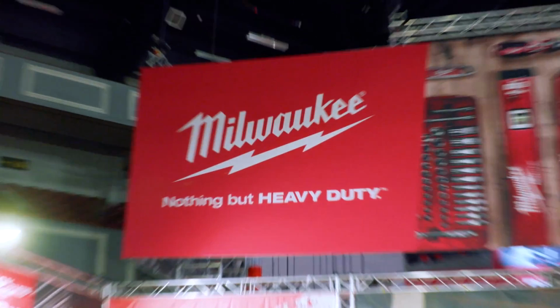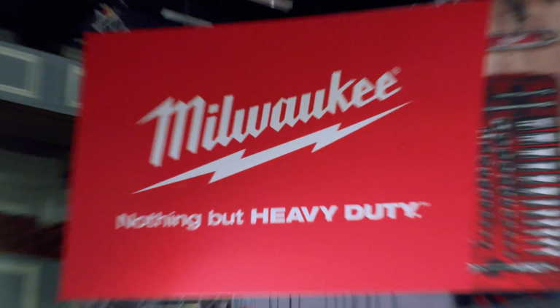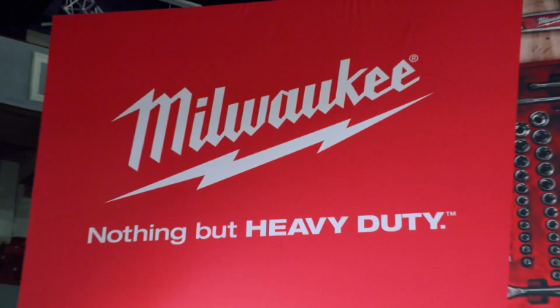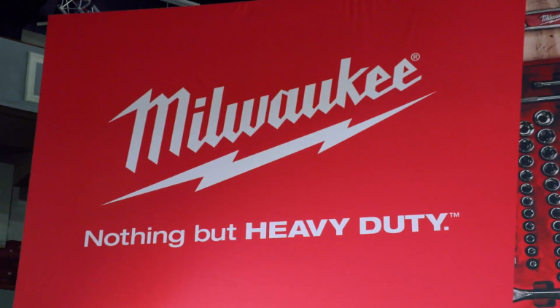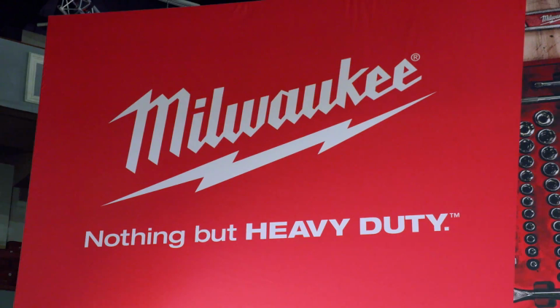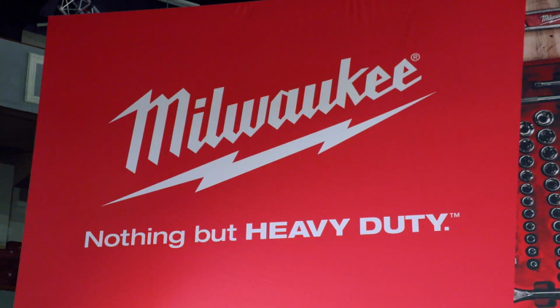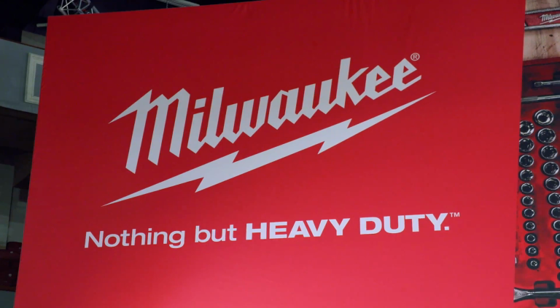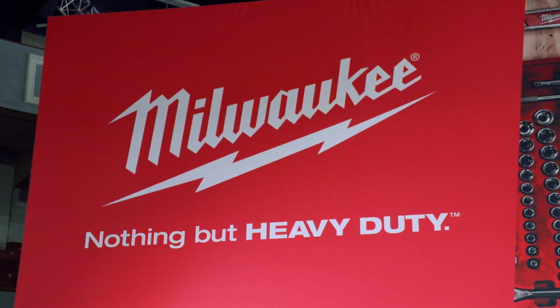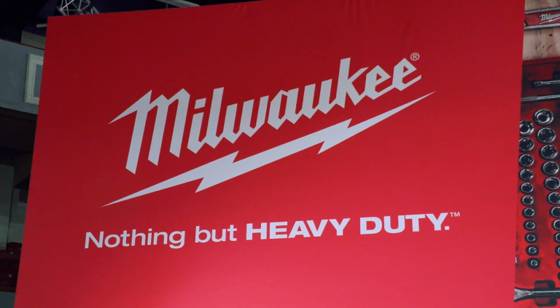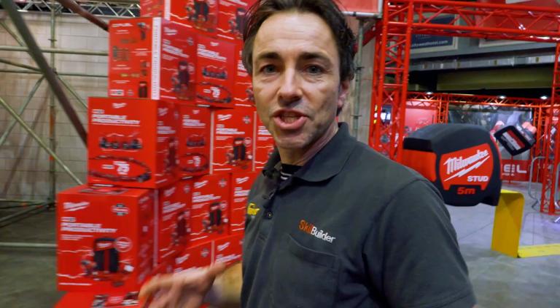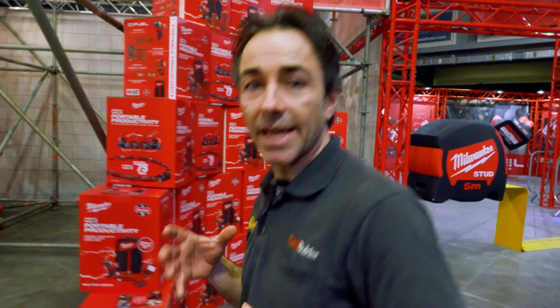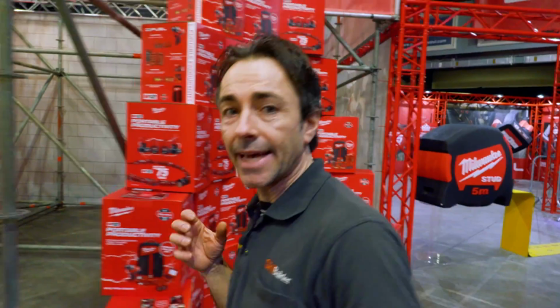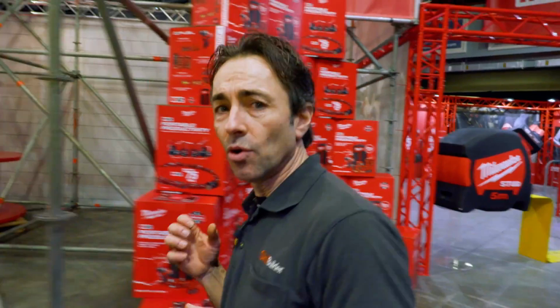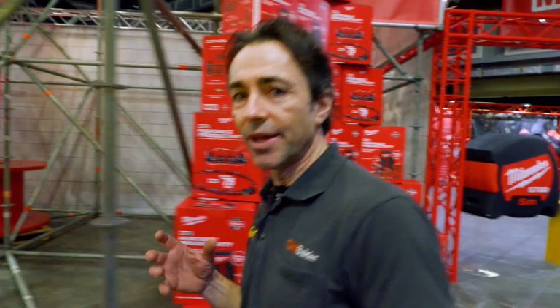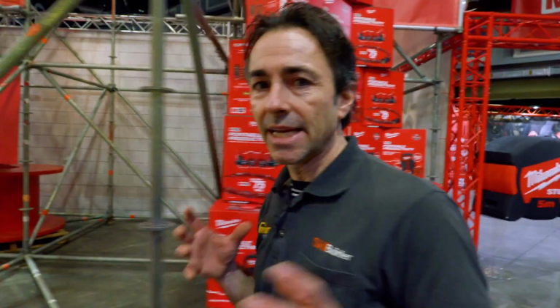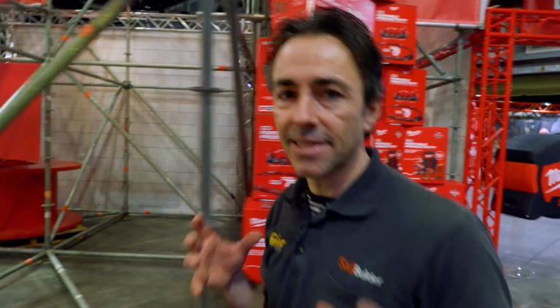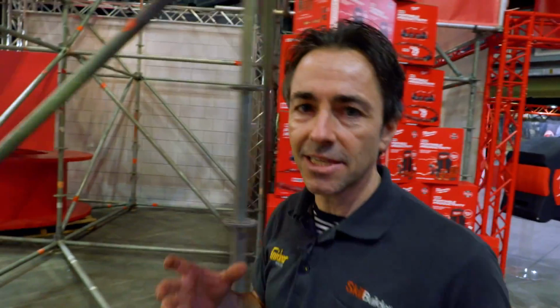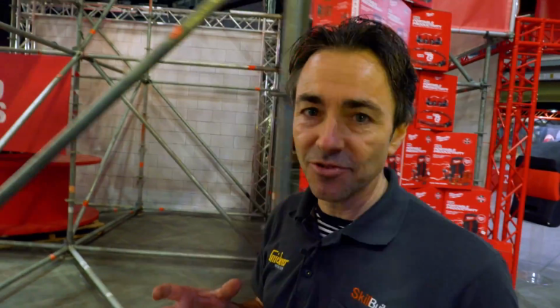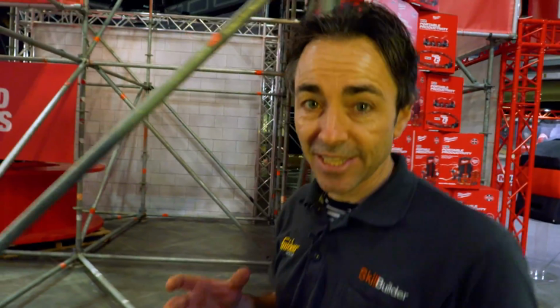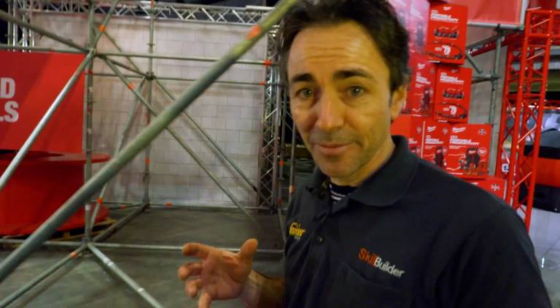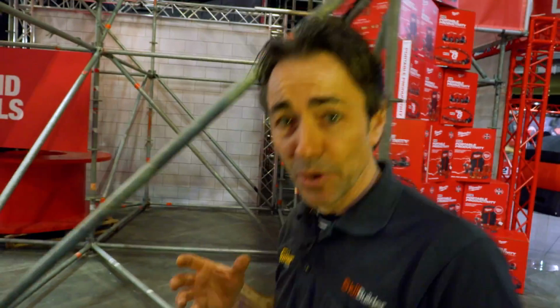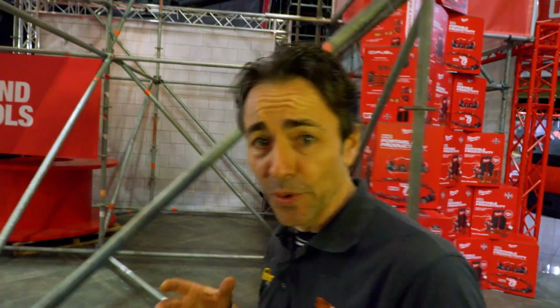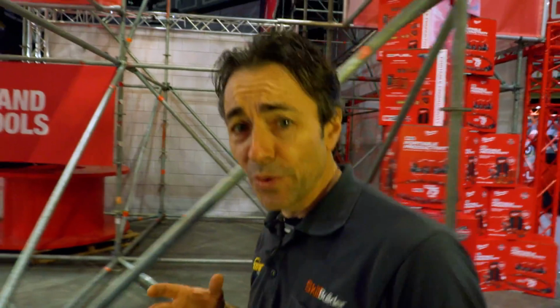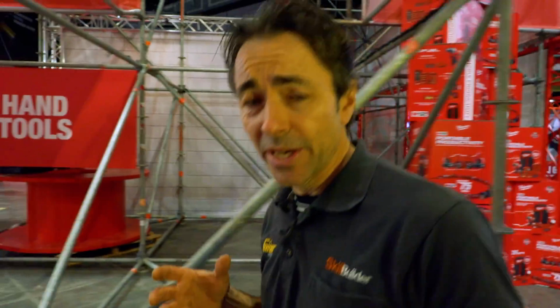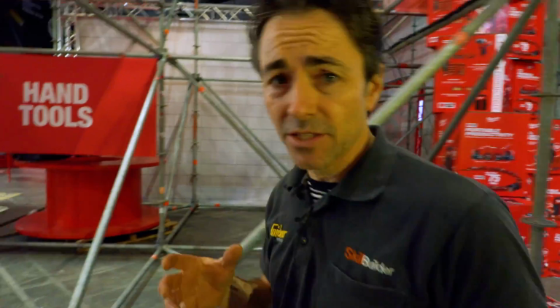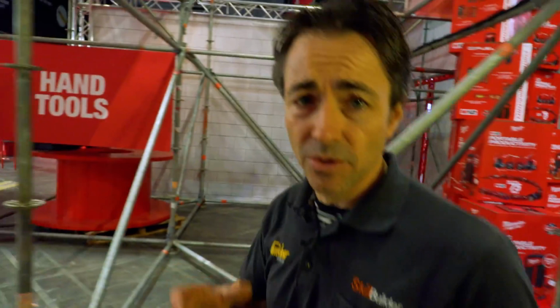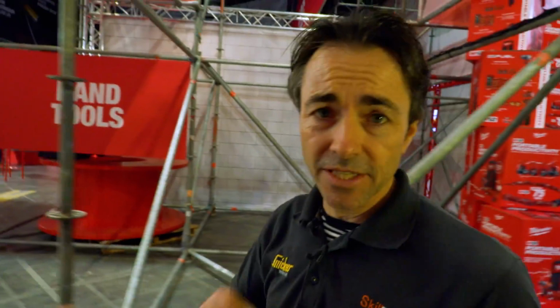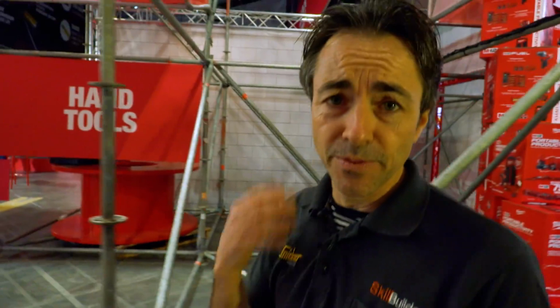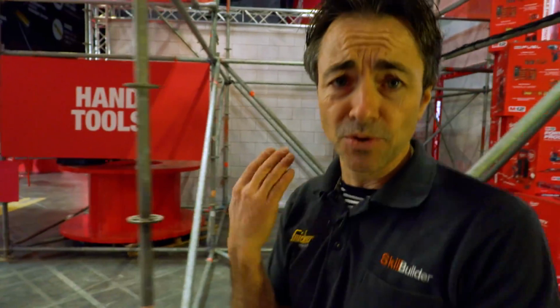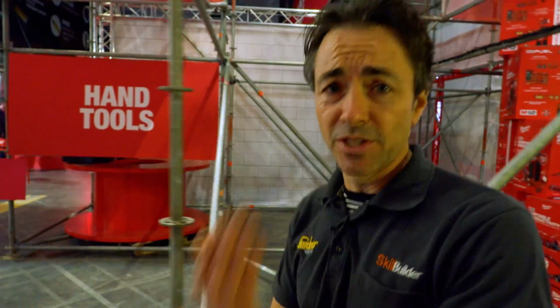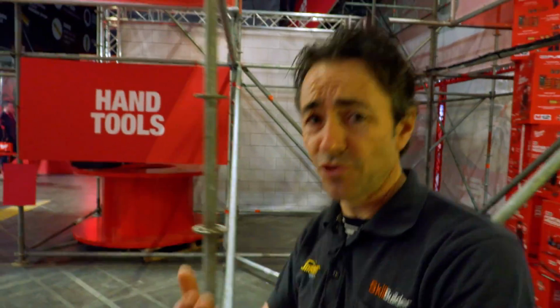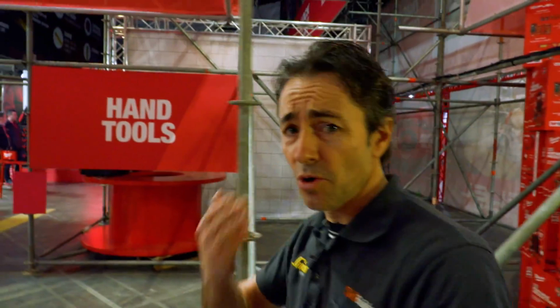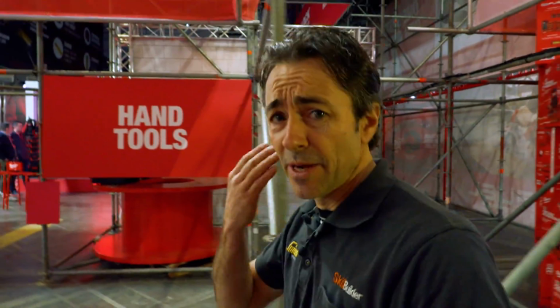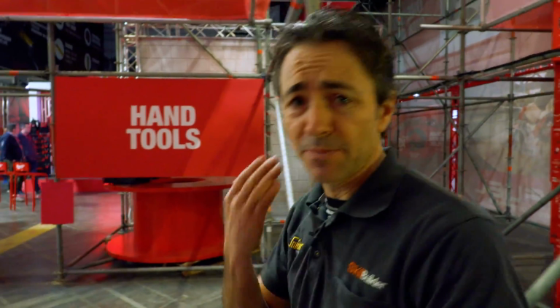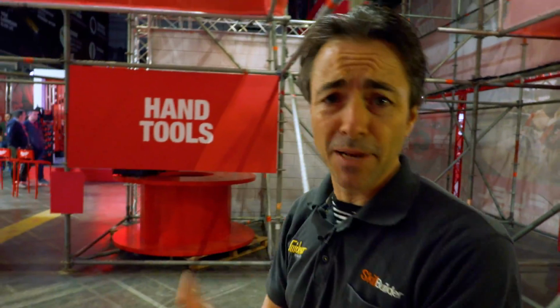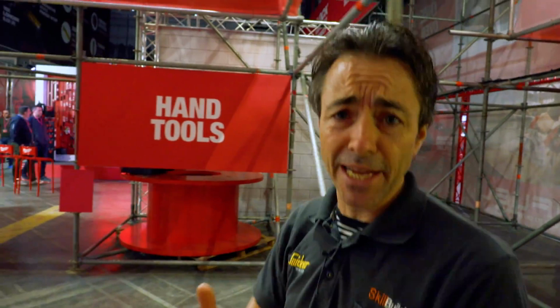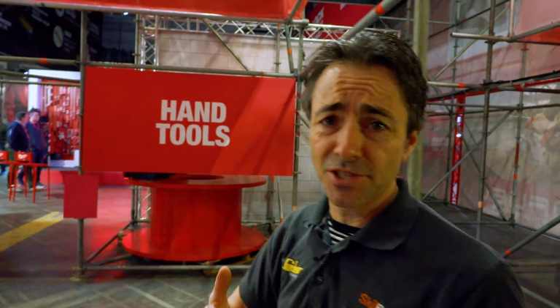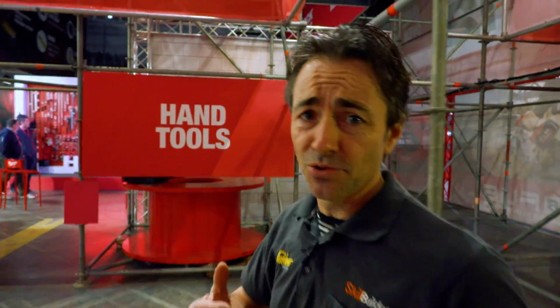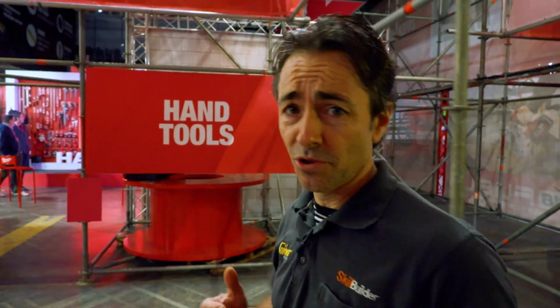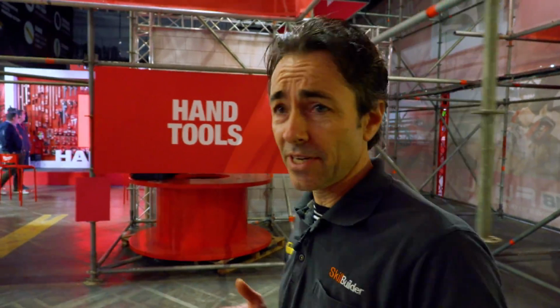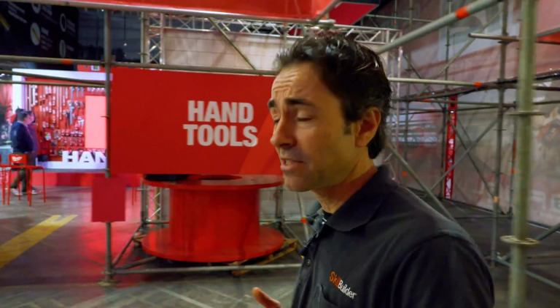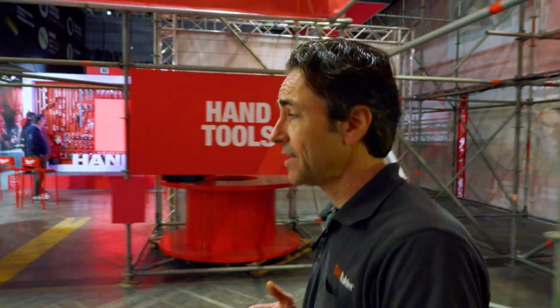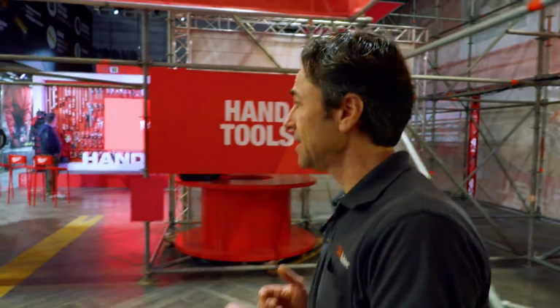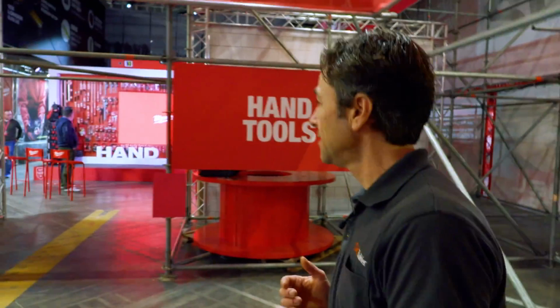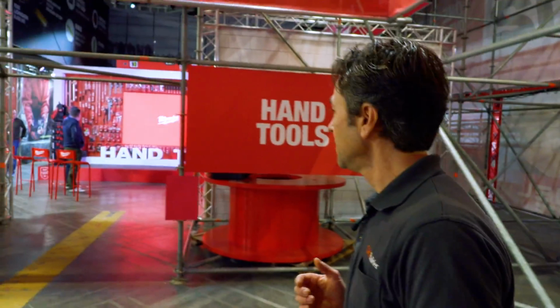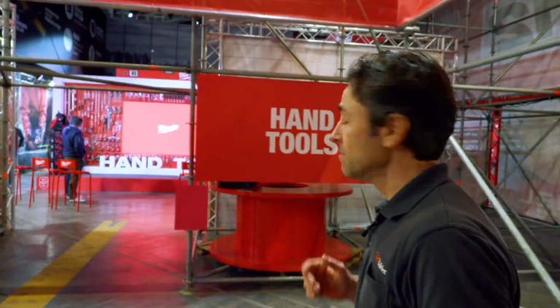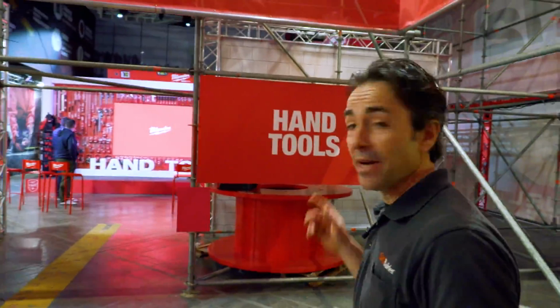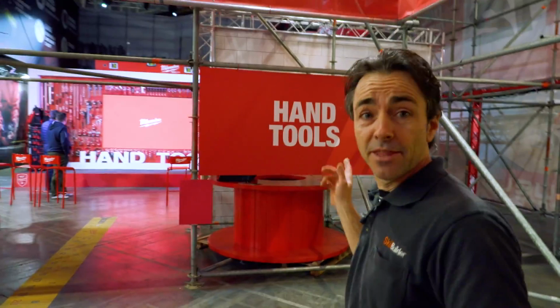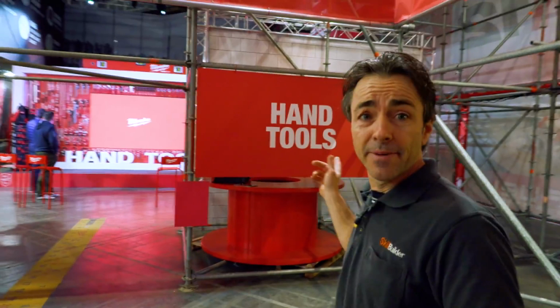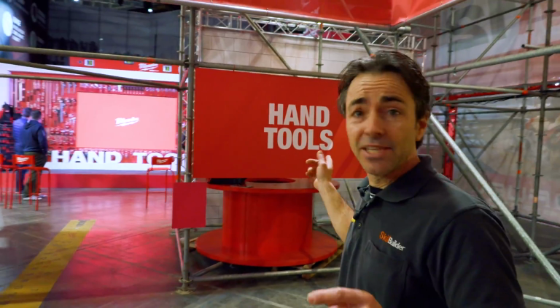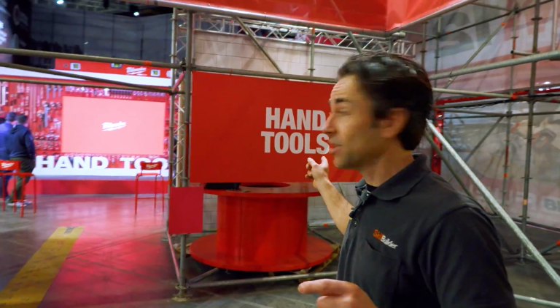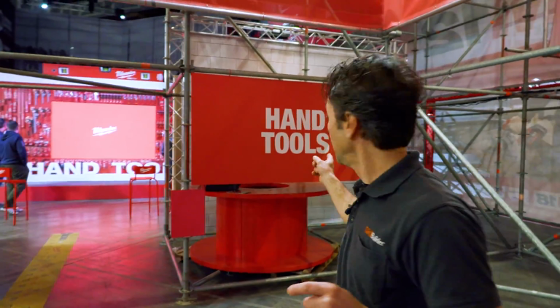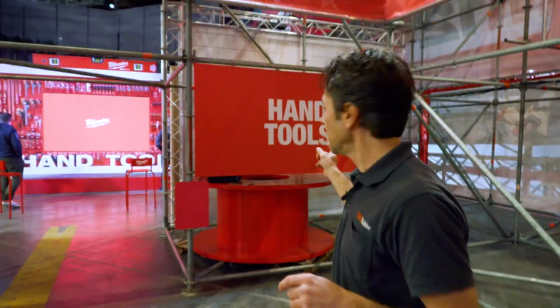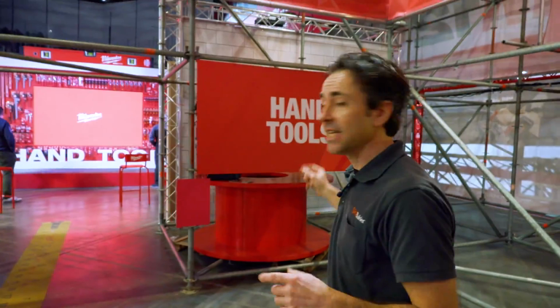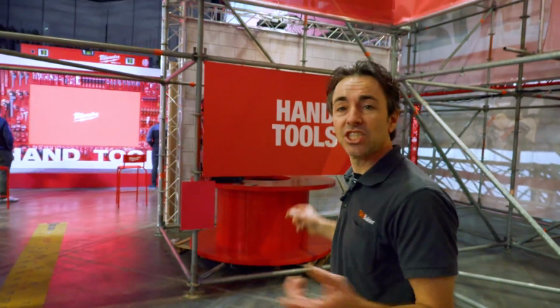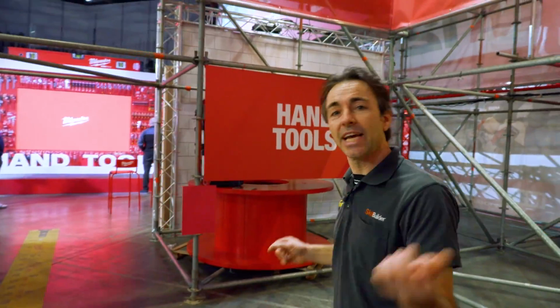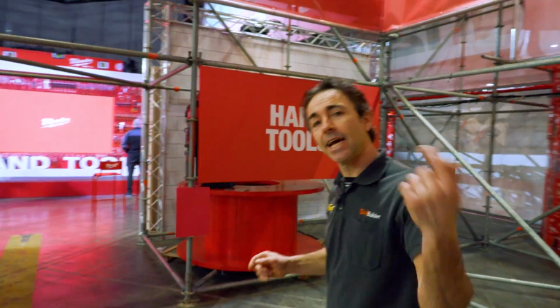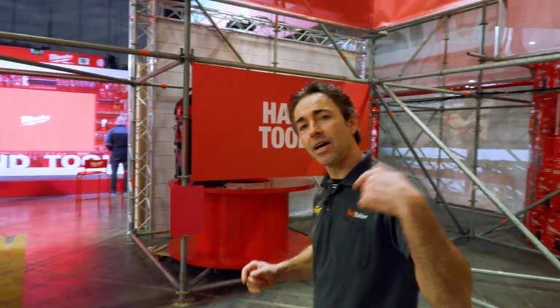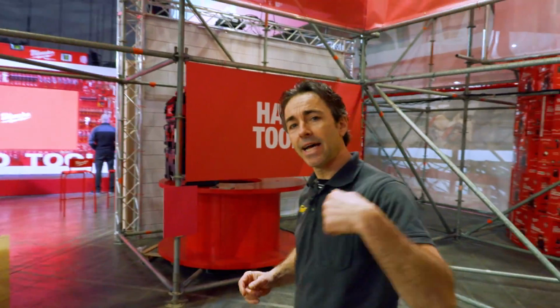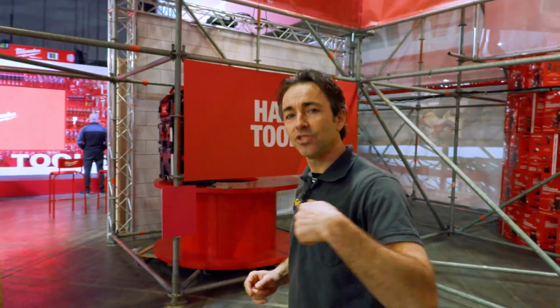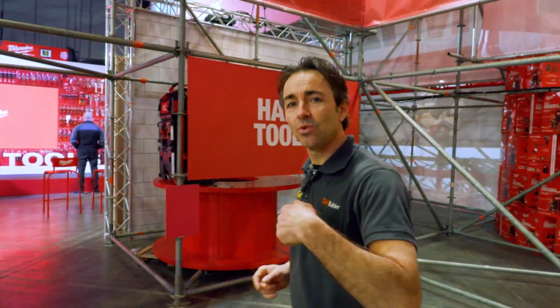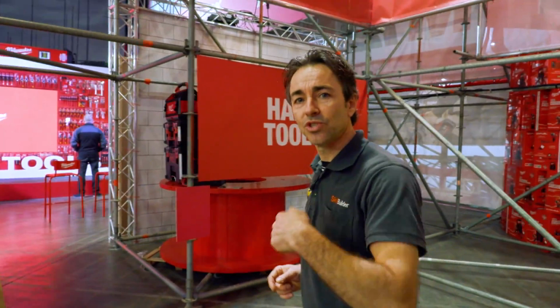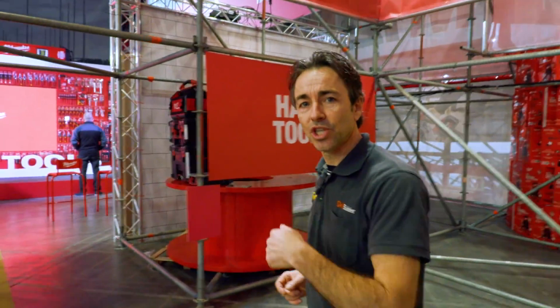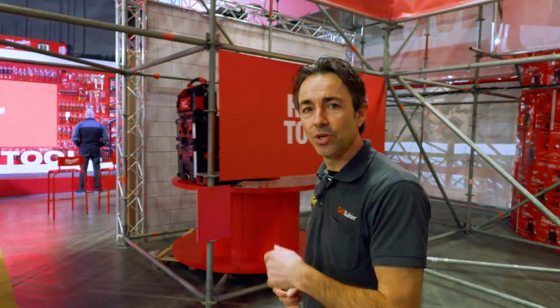Now it's time to check out all the accessories that Milwaukee are doing — we're talking drill bits, blades, and all the rest of it. But in the meantime, let's check out hand tools too.